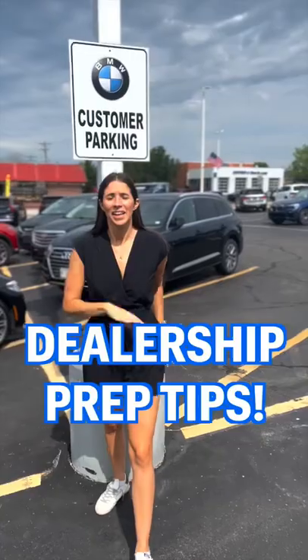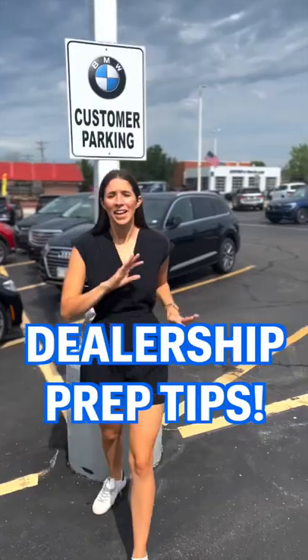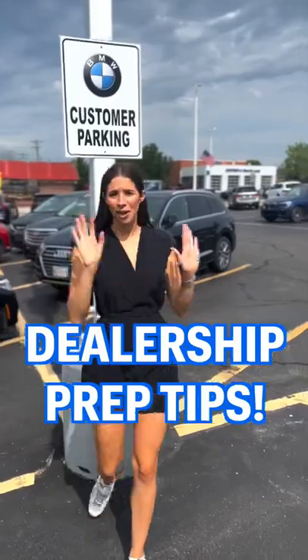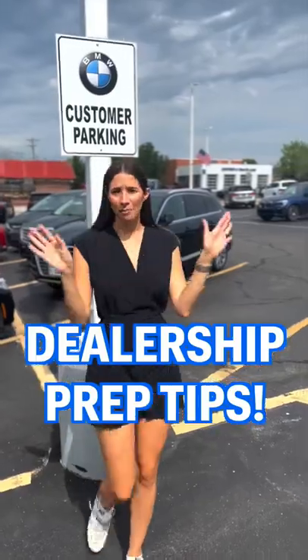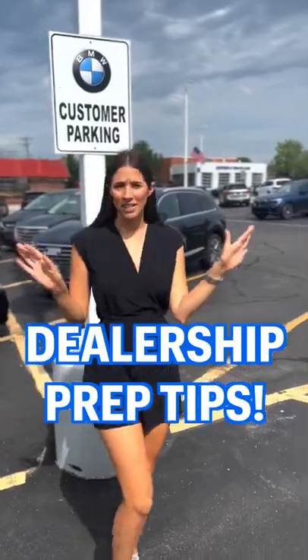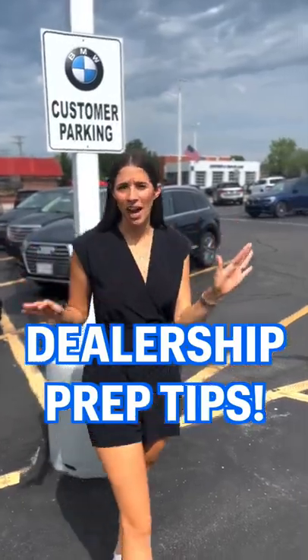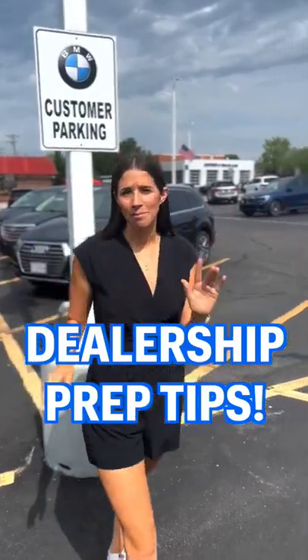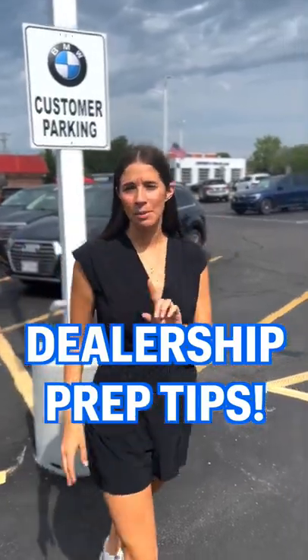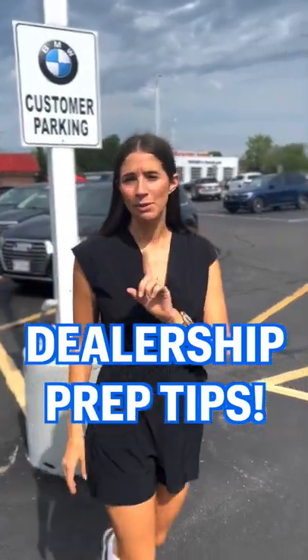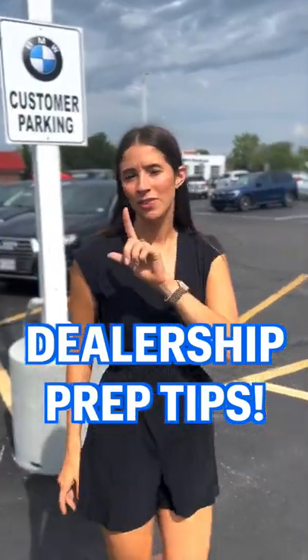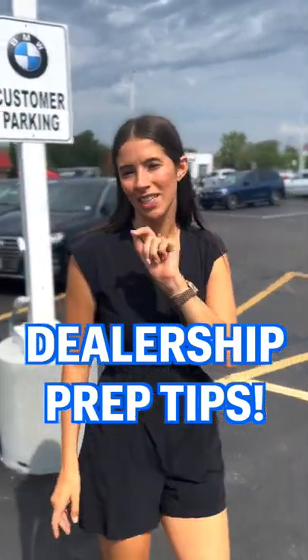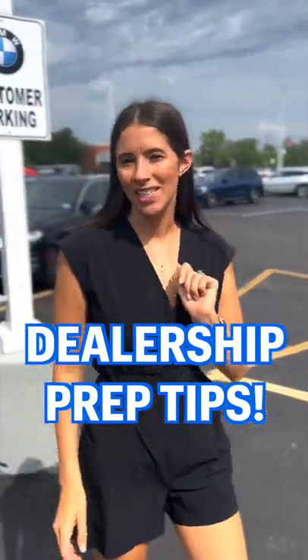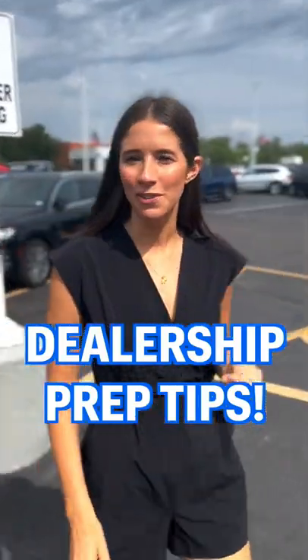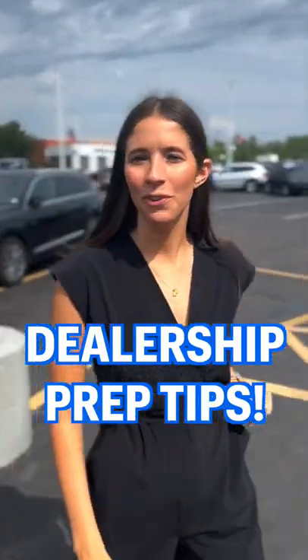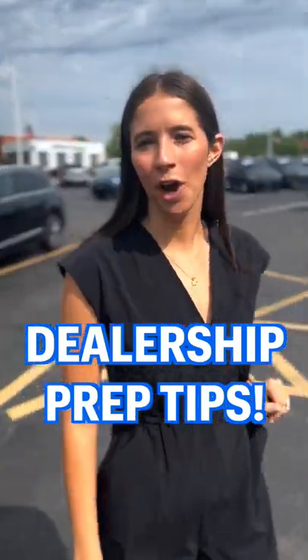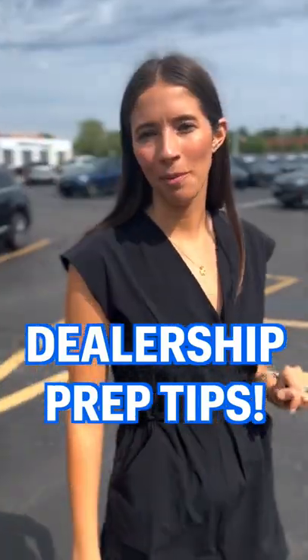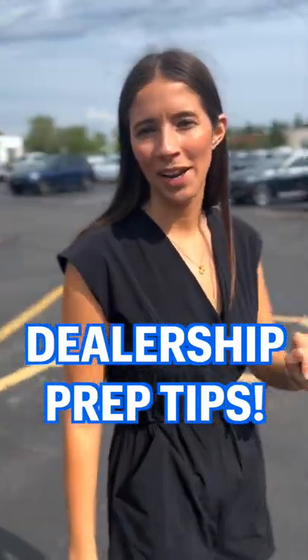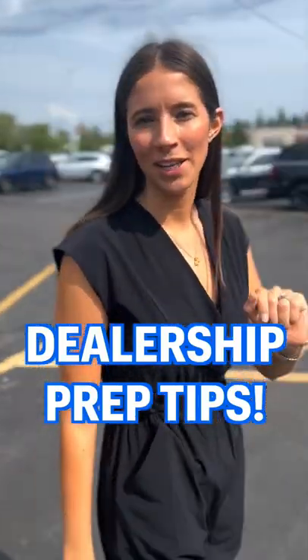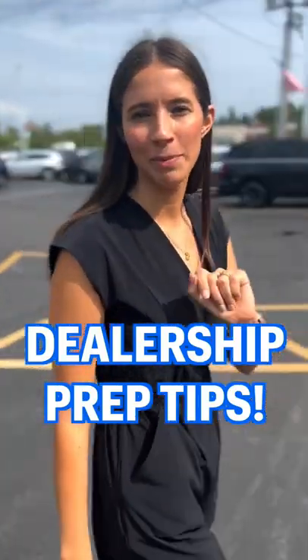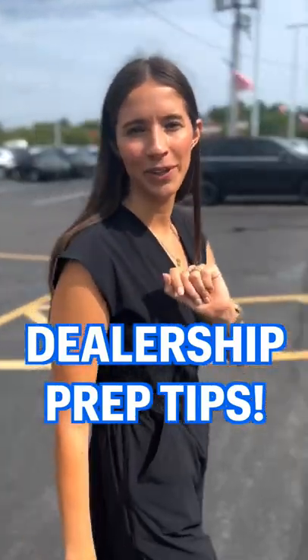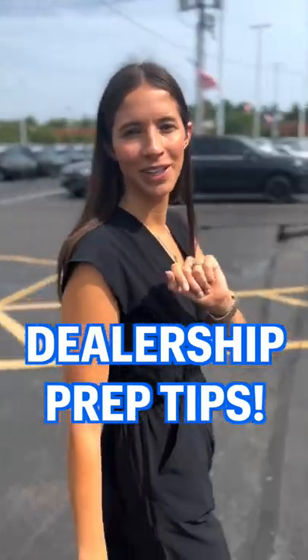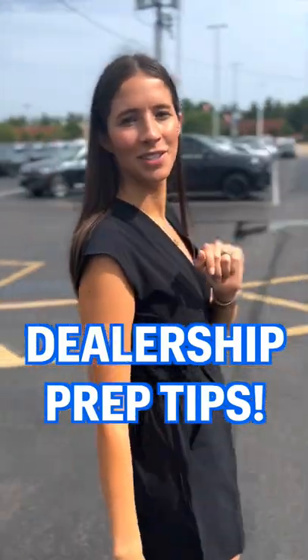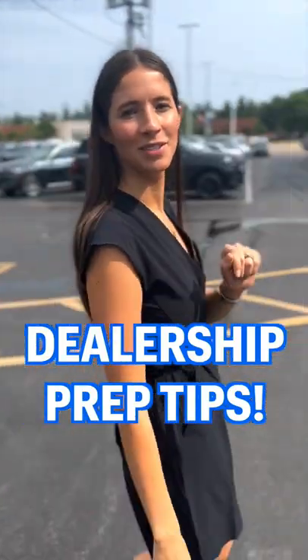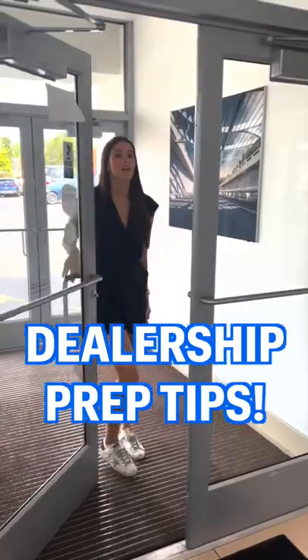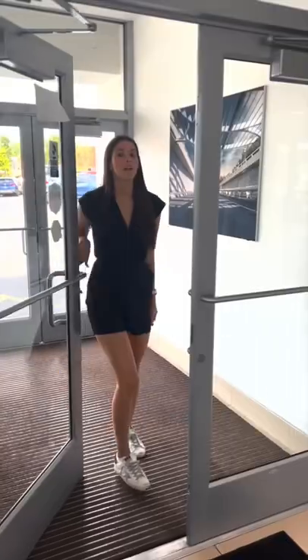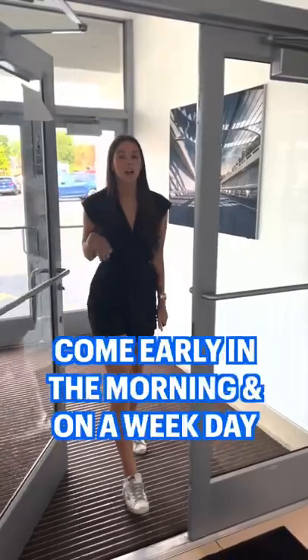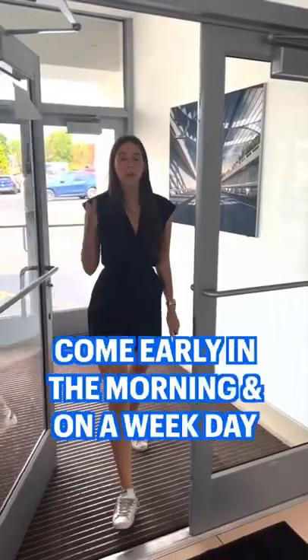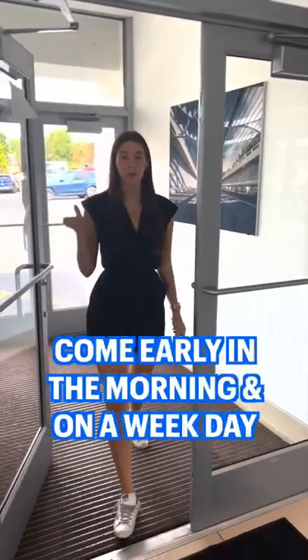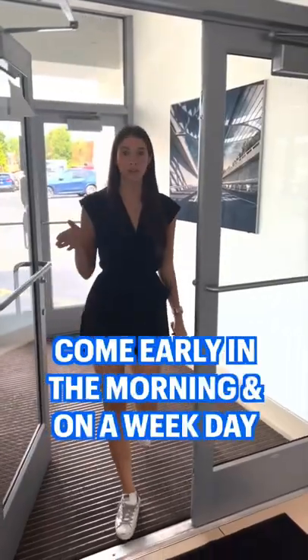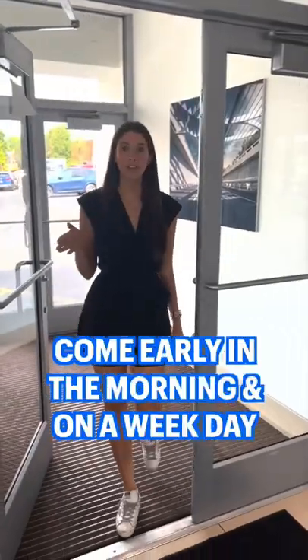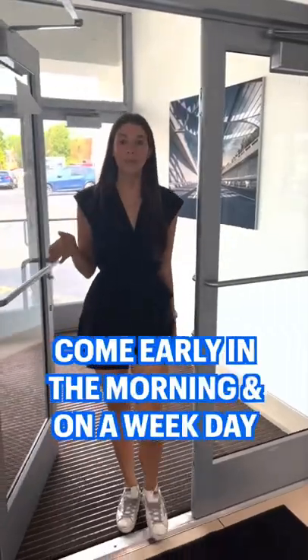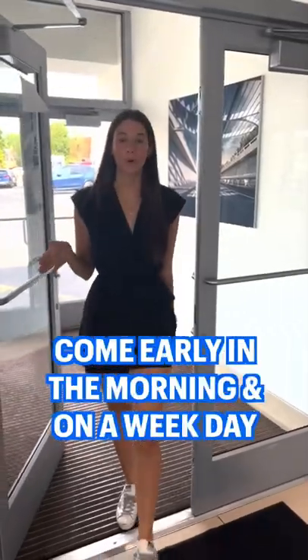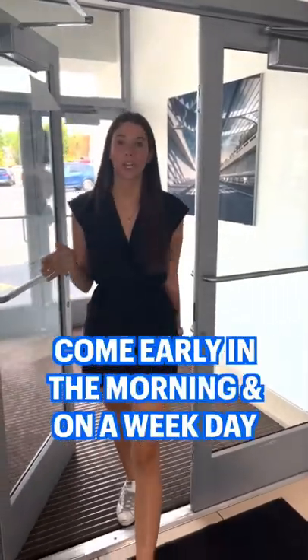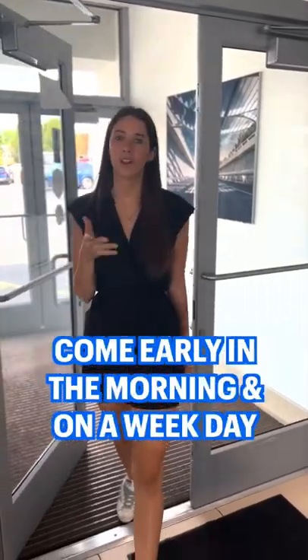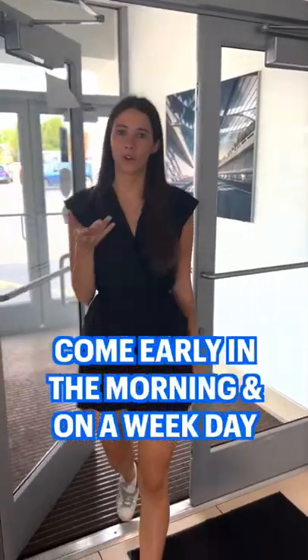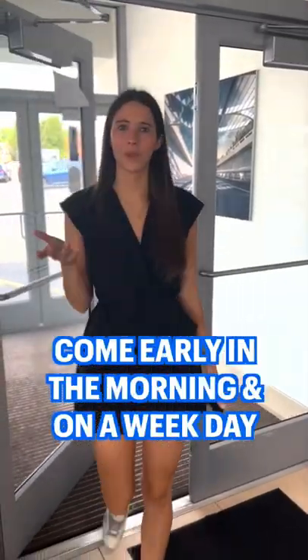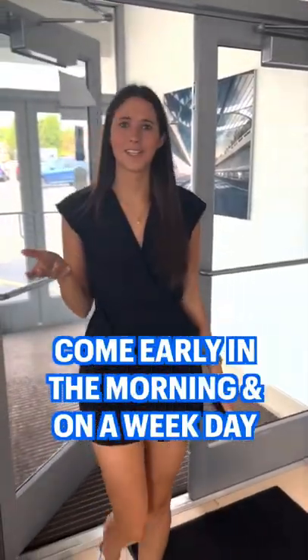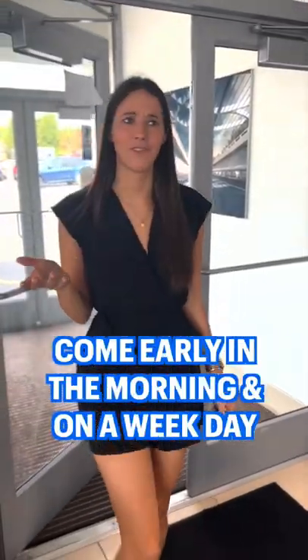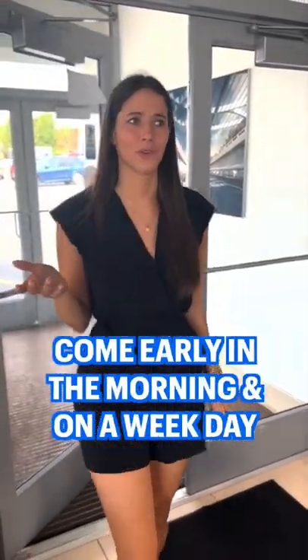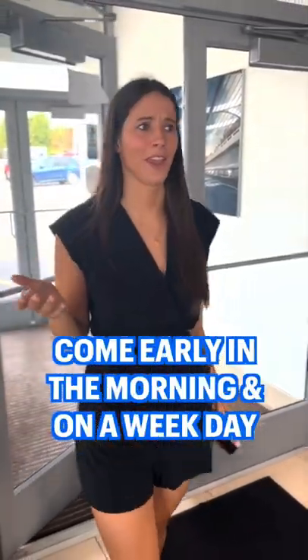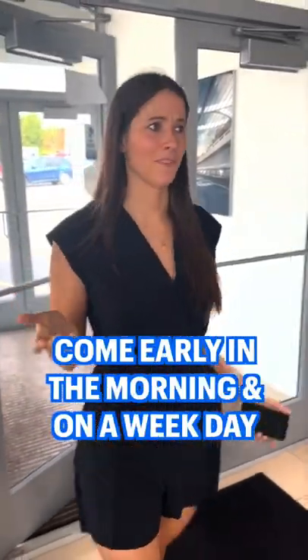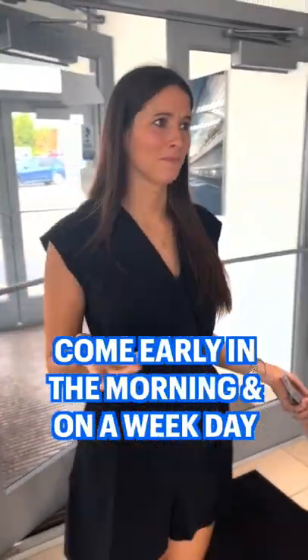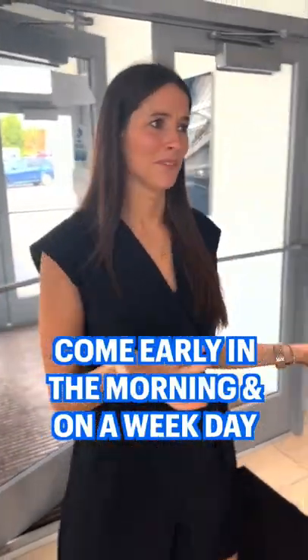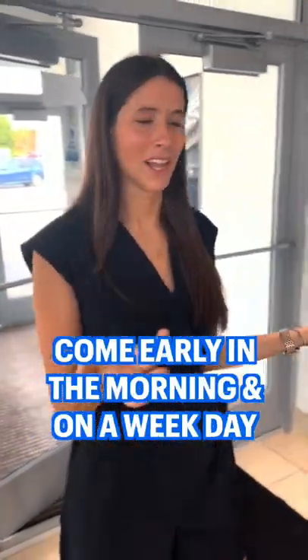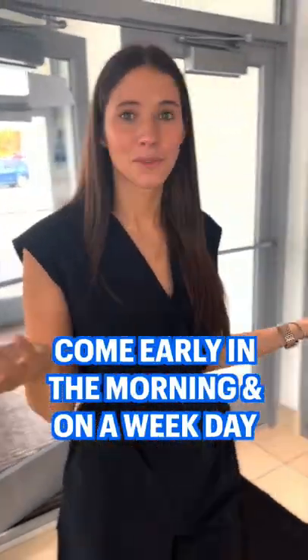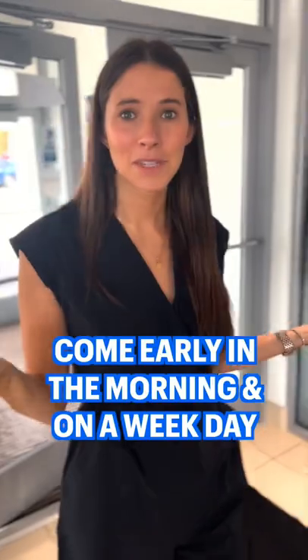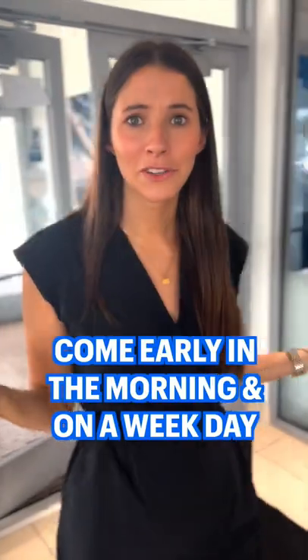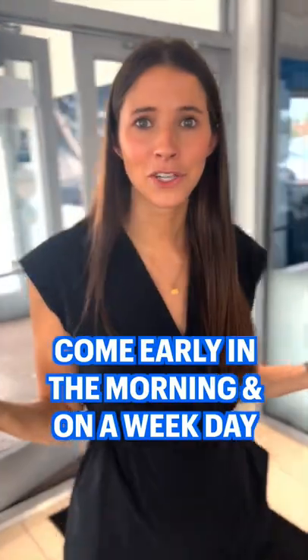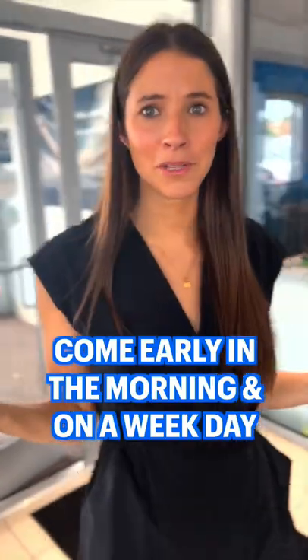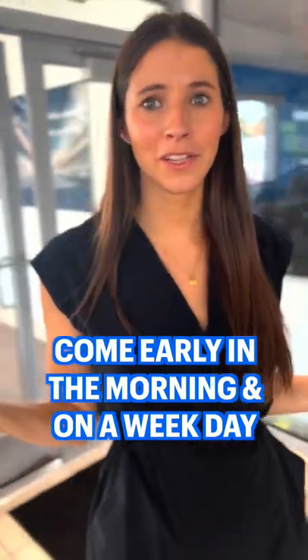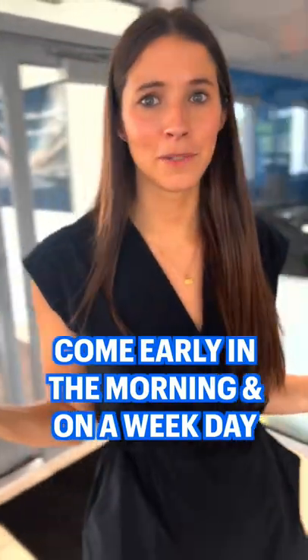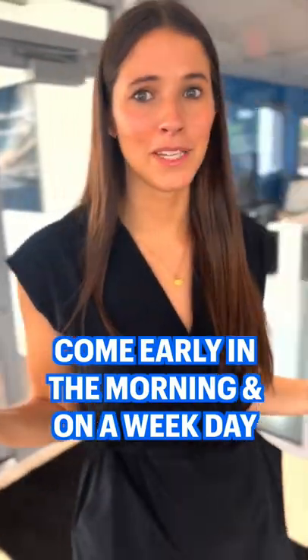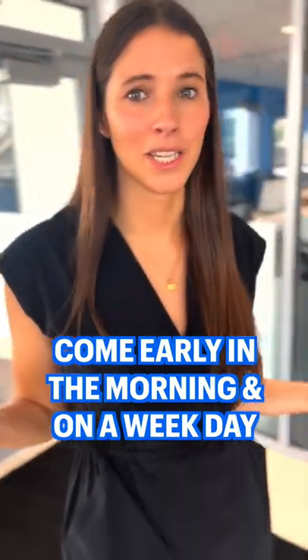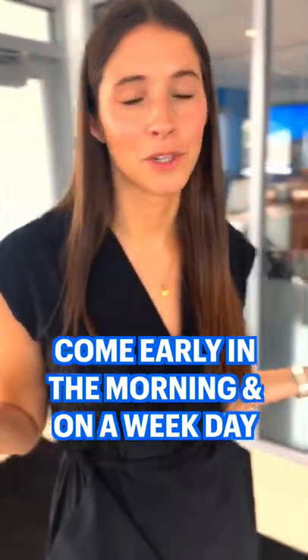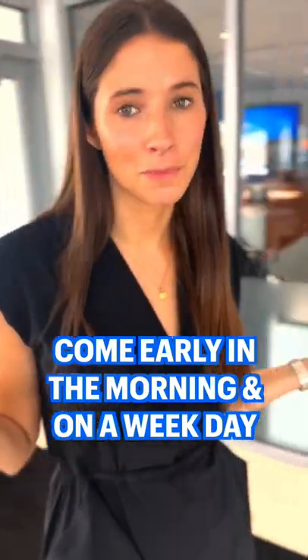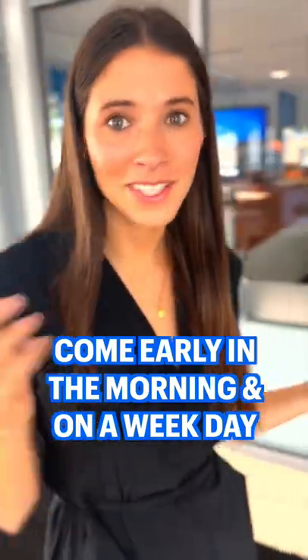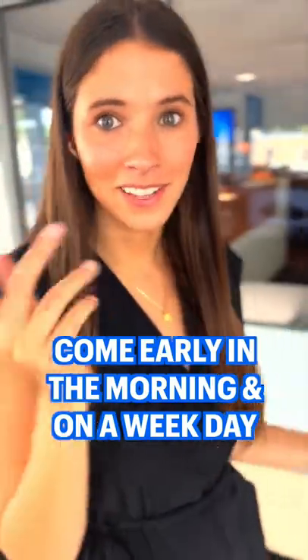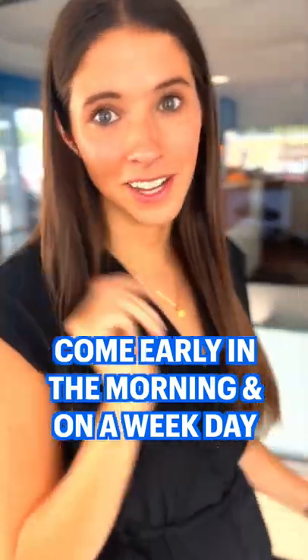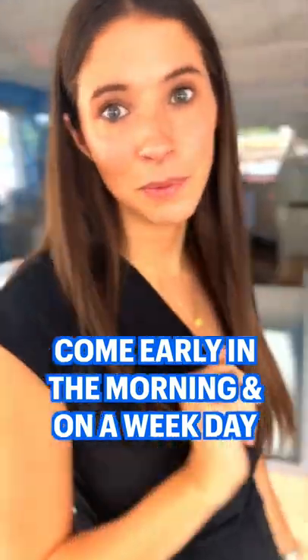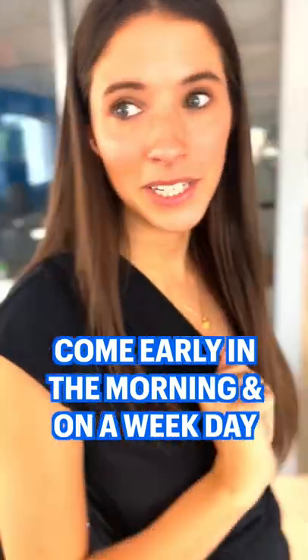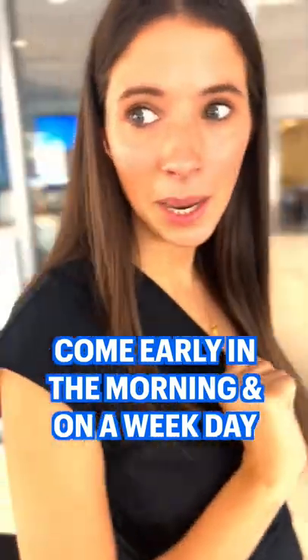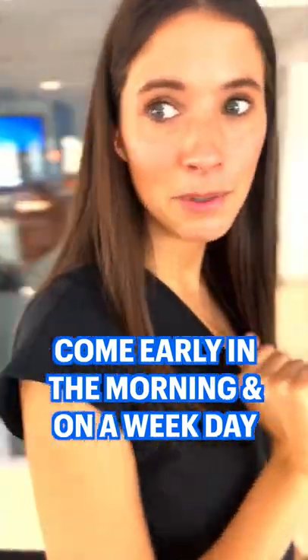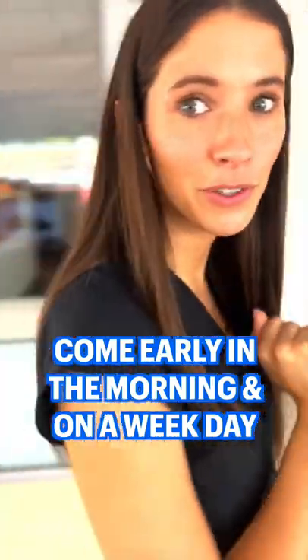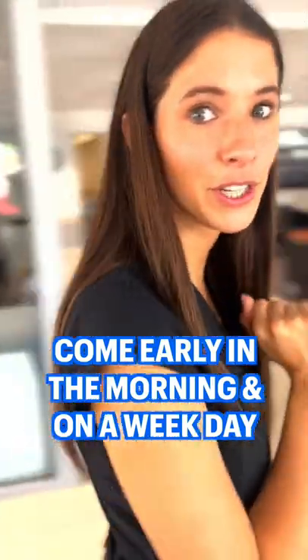Here are my top tips for a successful car buying experience. Come early in the morning on a weekday if you can — that's when the dealership is the least busy, which means less wait times for you.